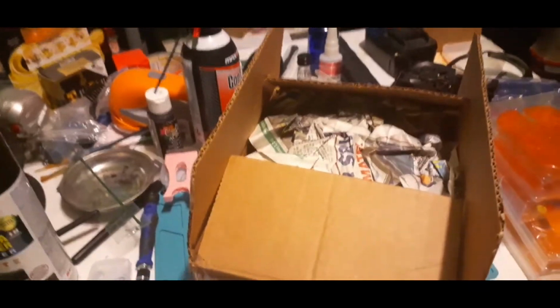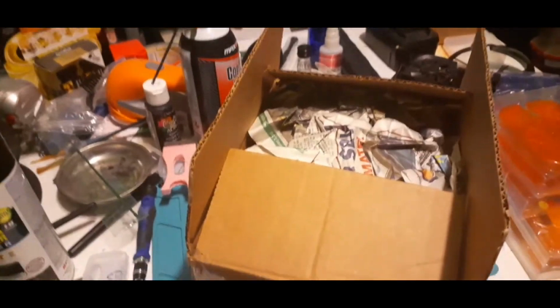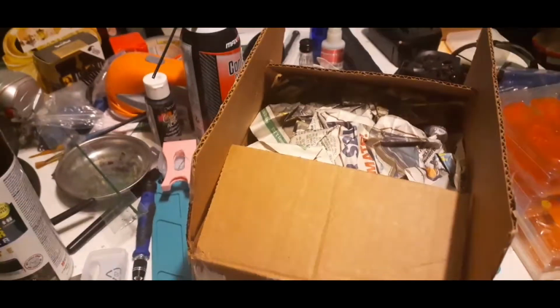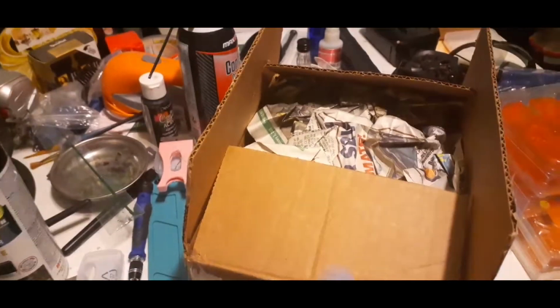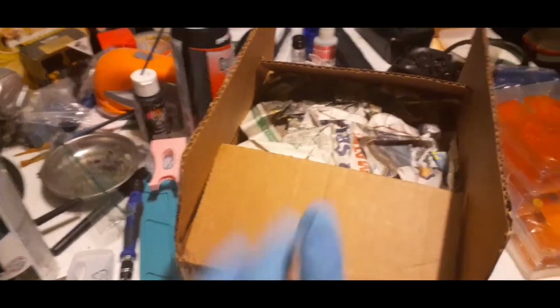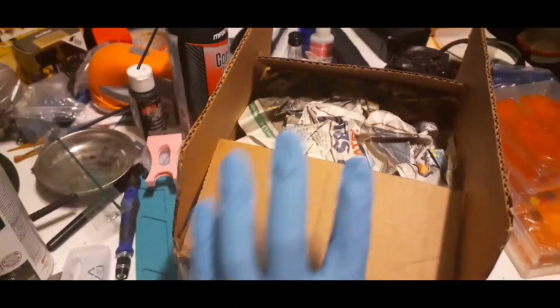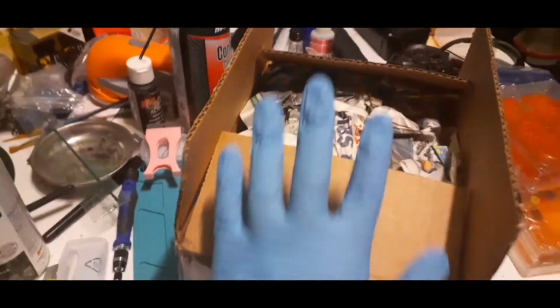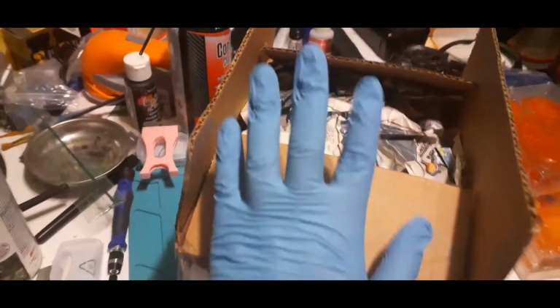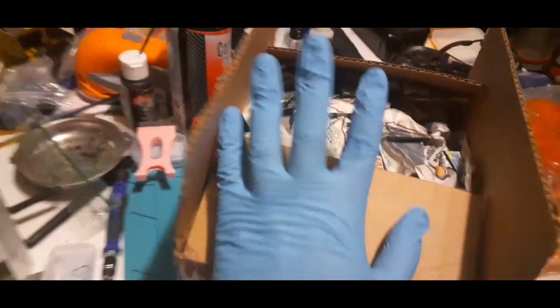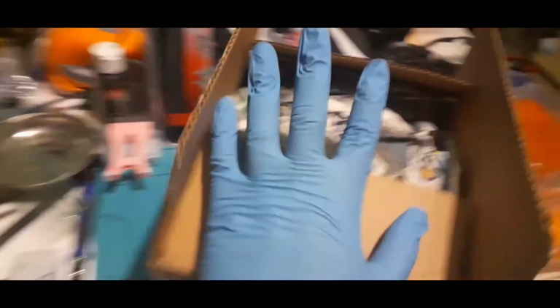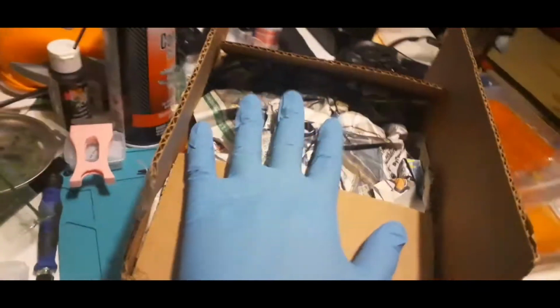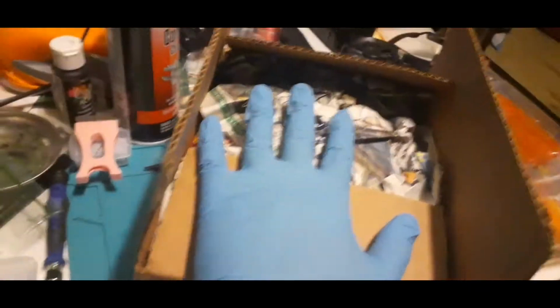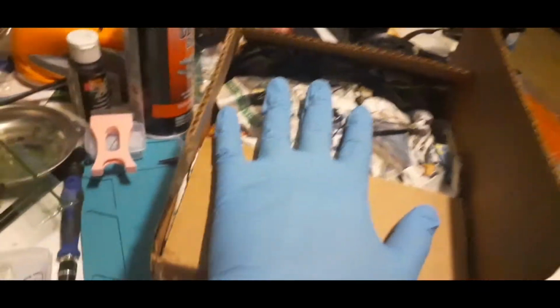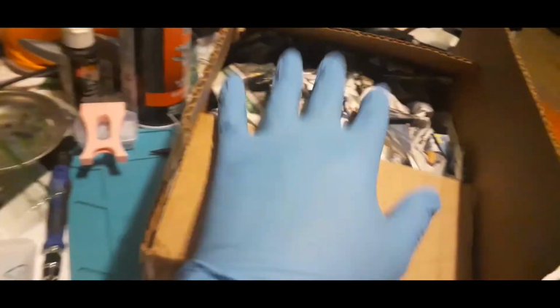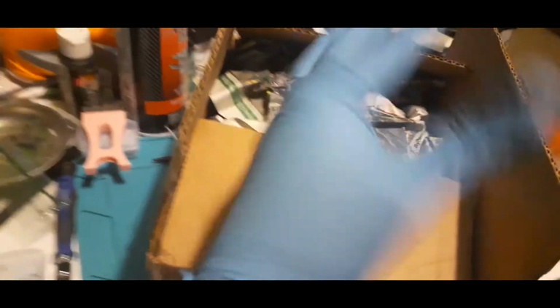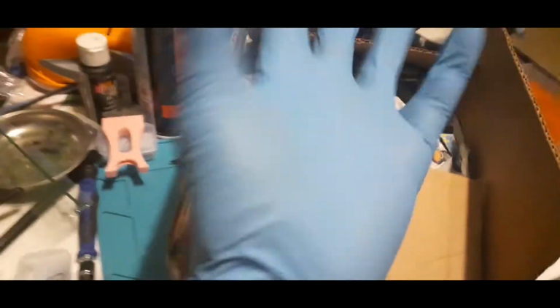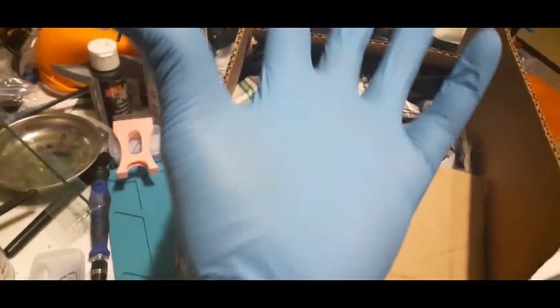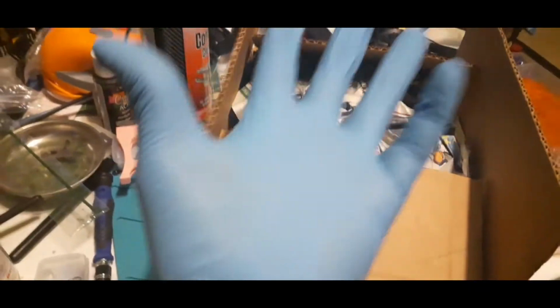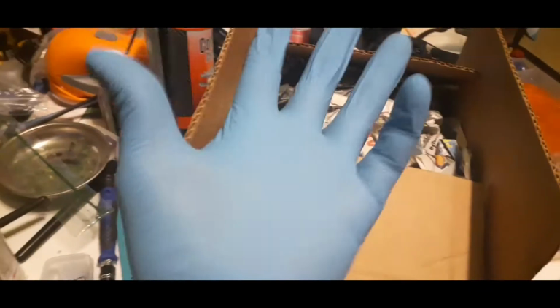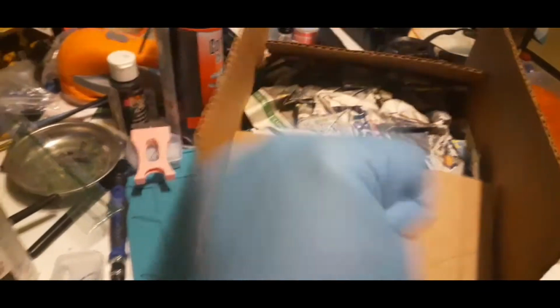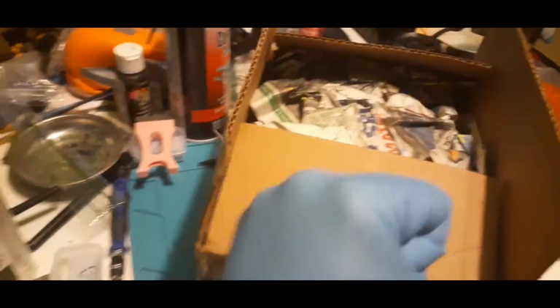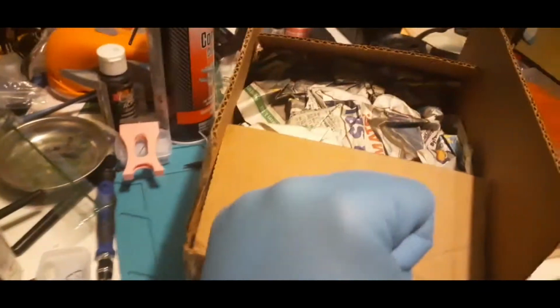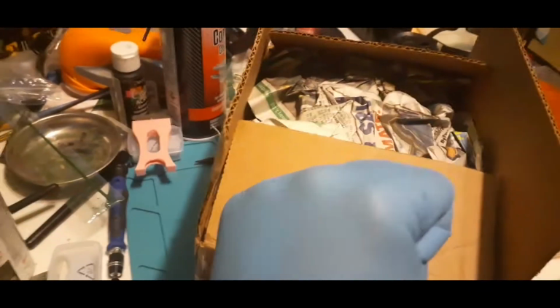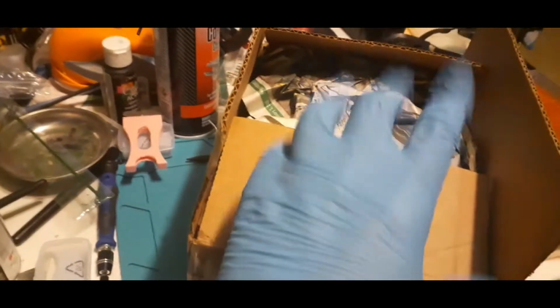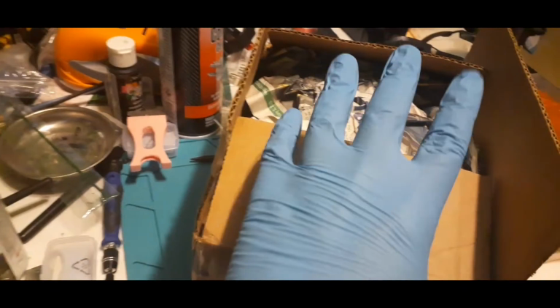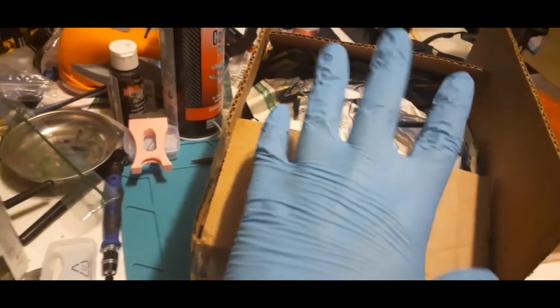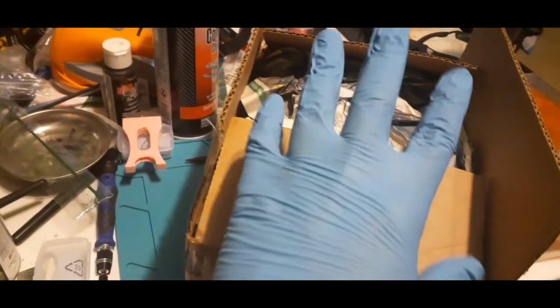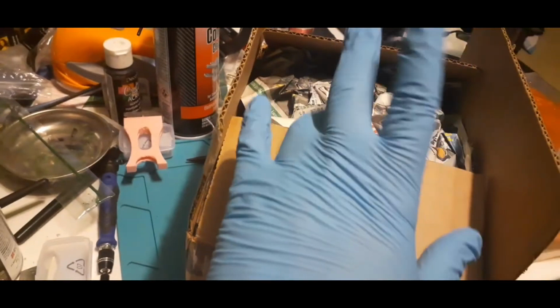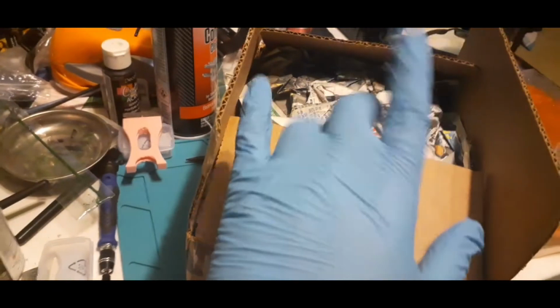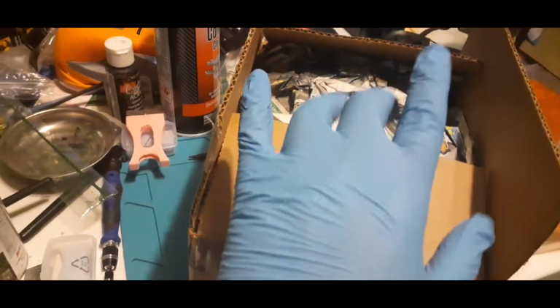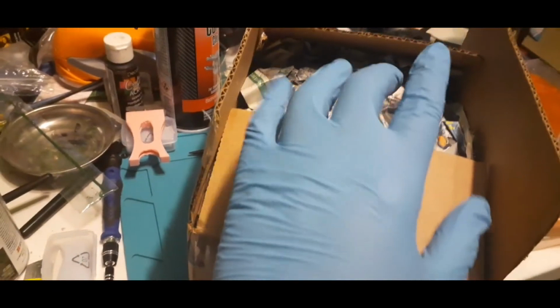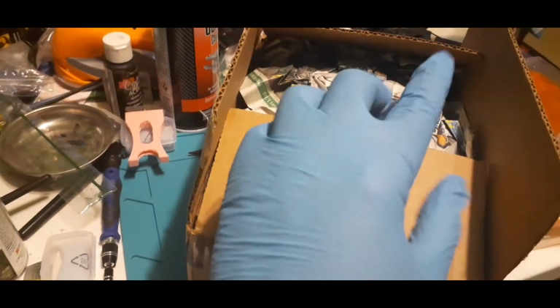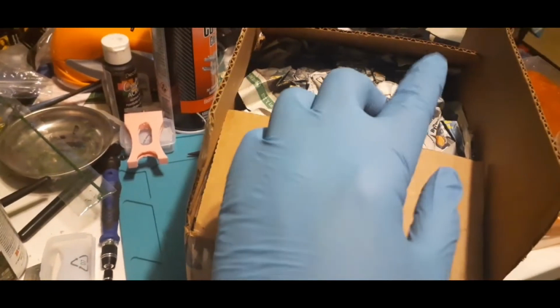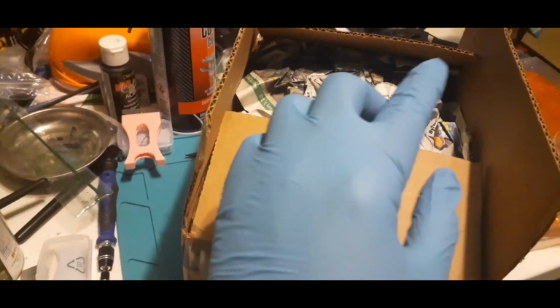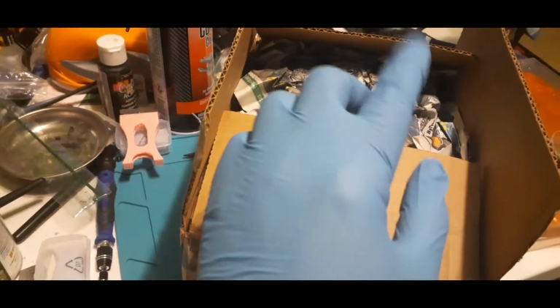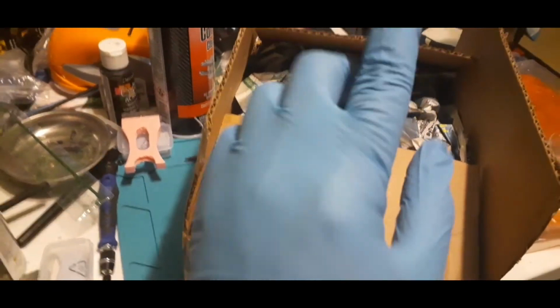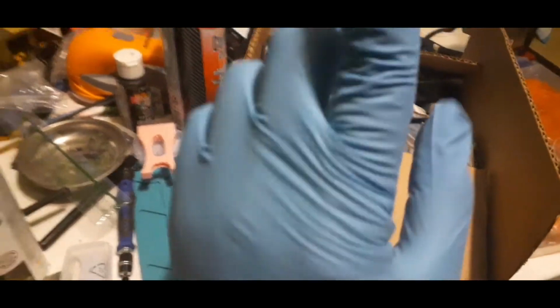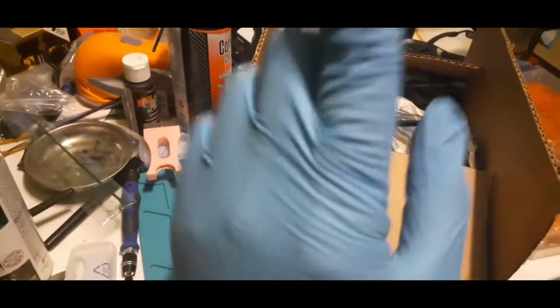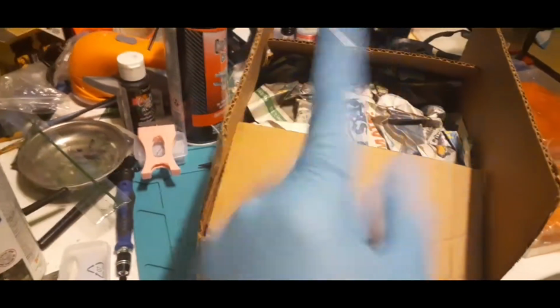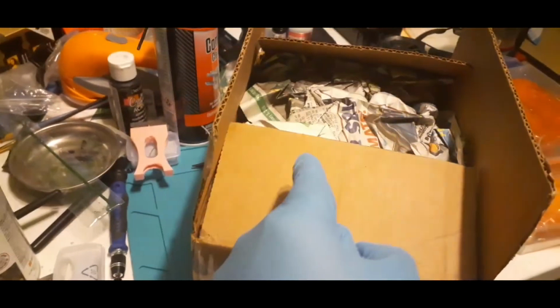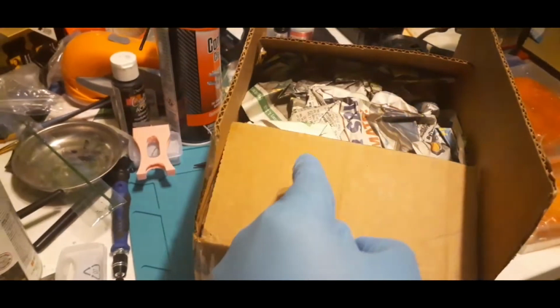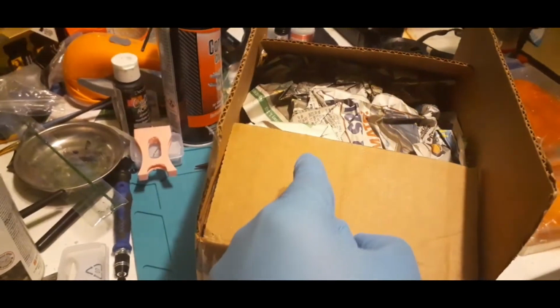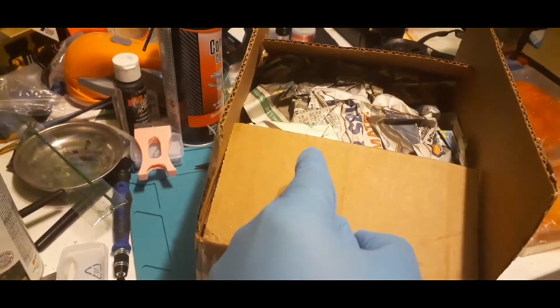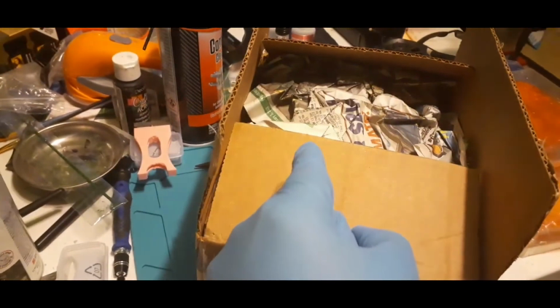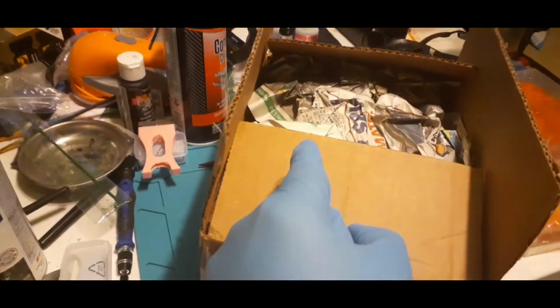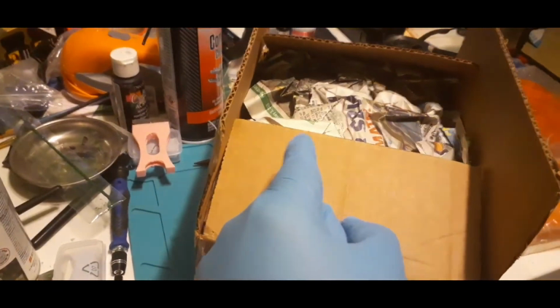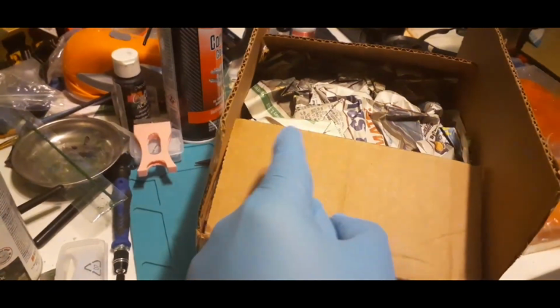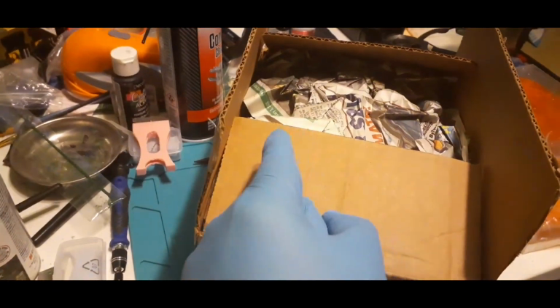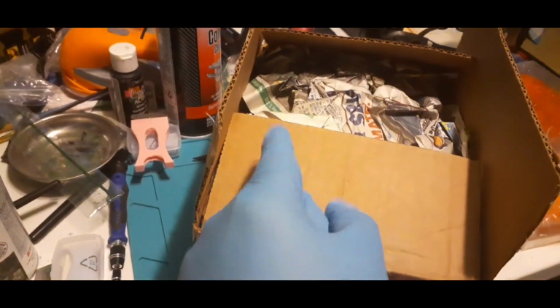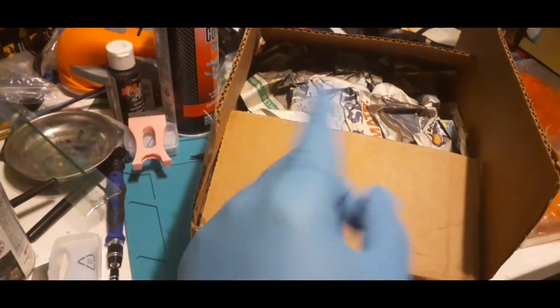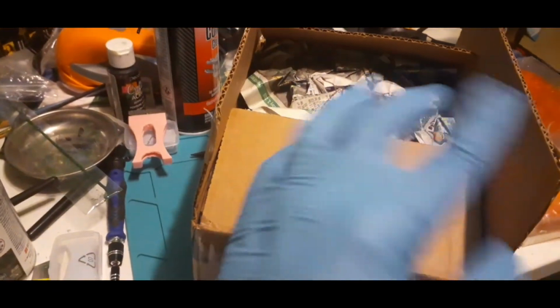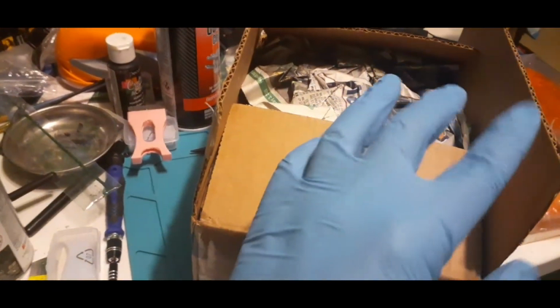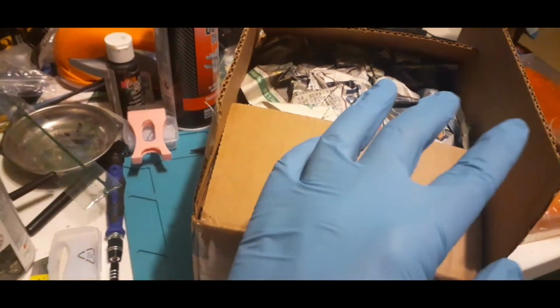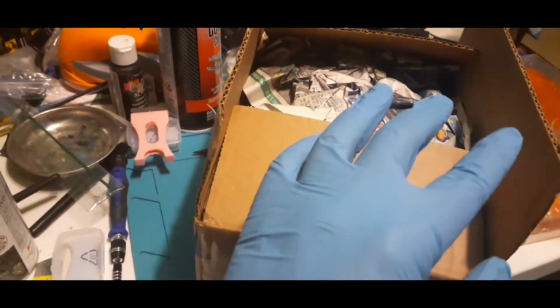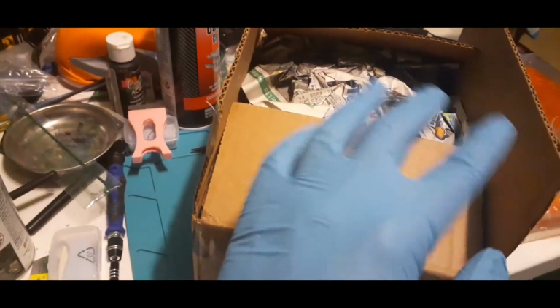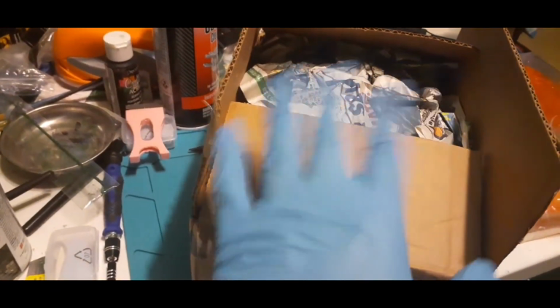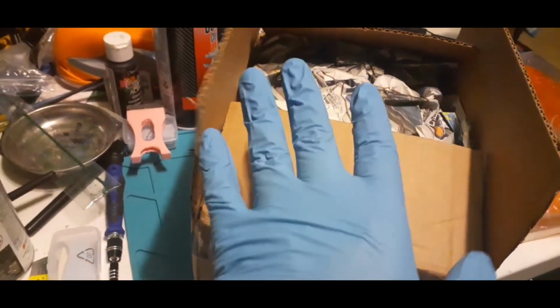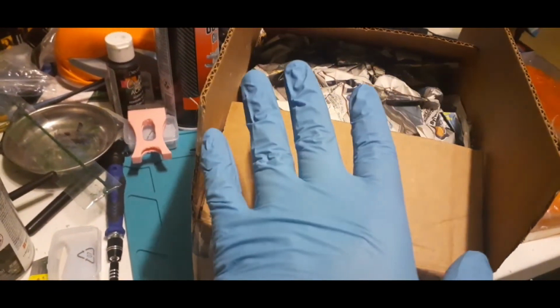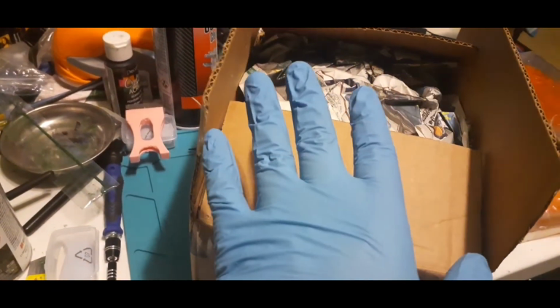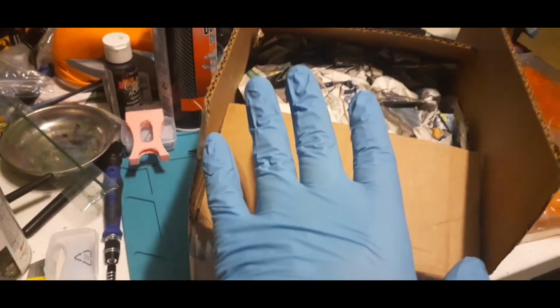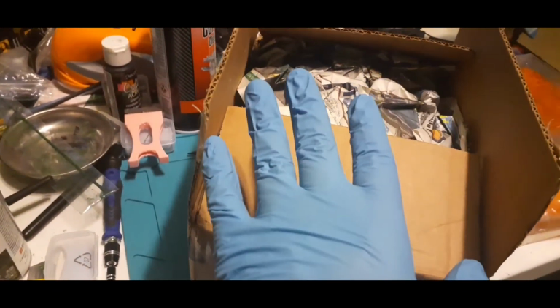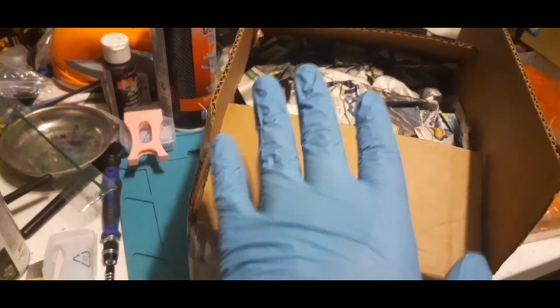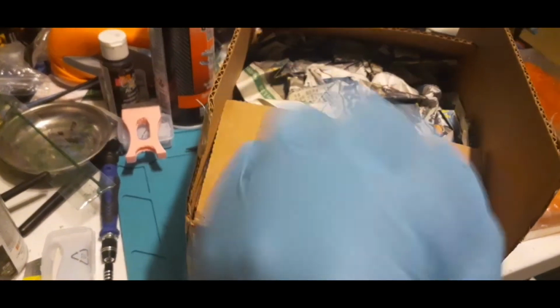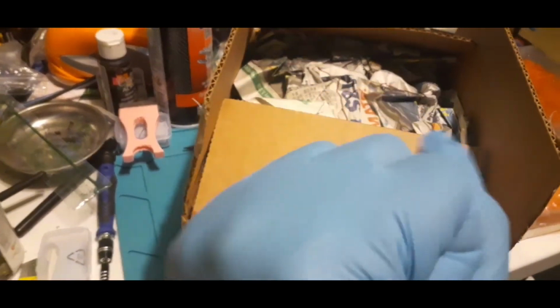I got this box from eBay, and I'm wearing my gloves because eBay — every time.